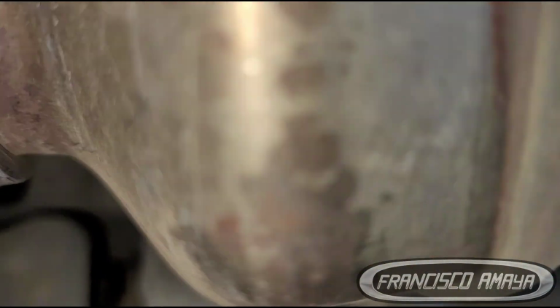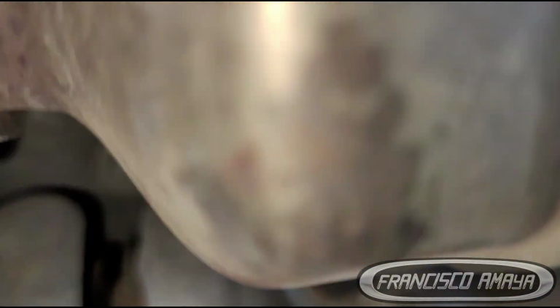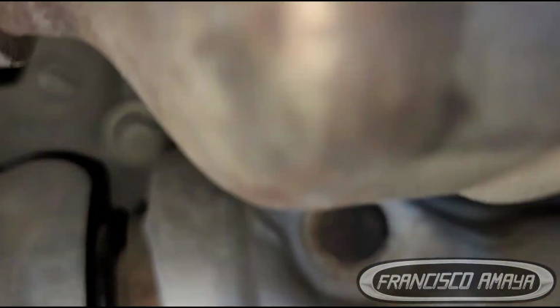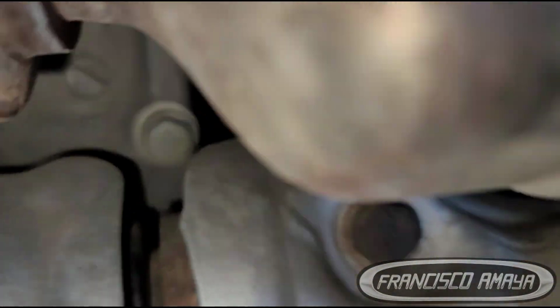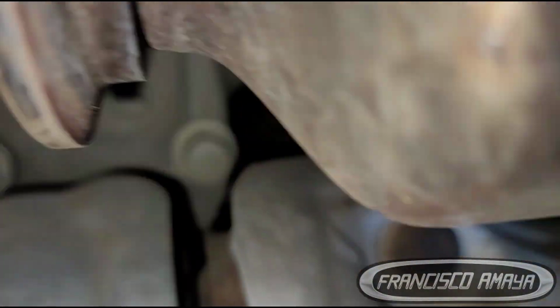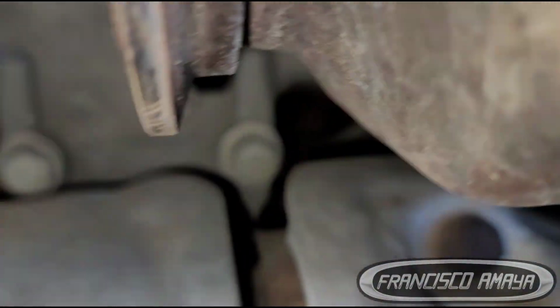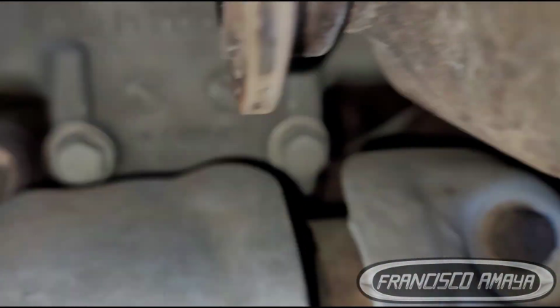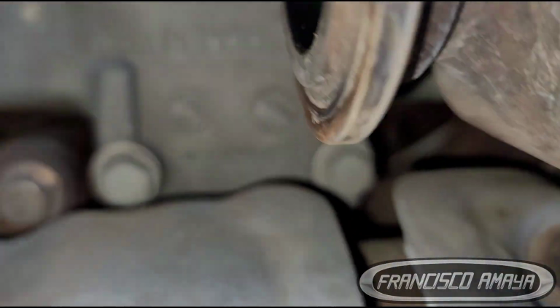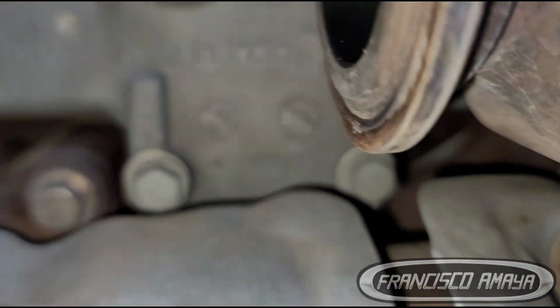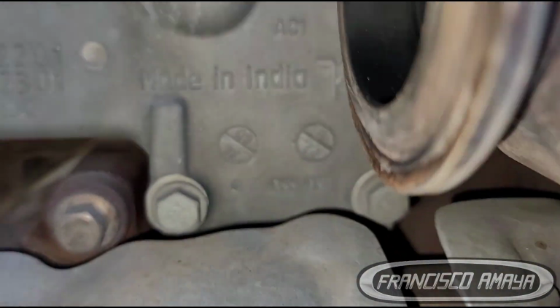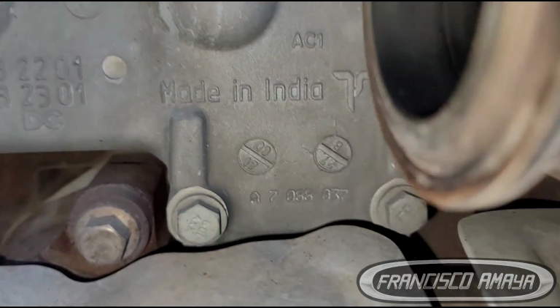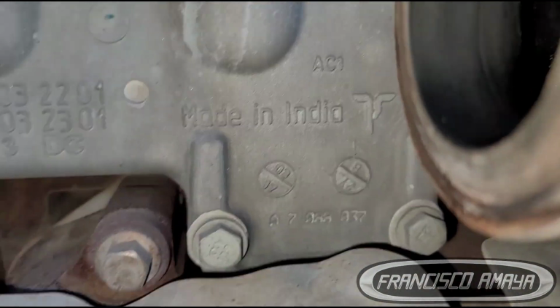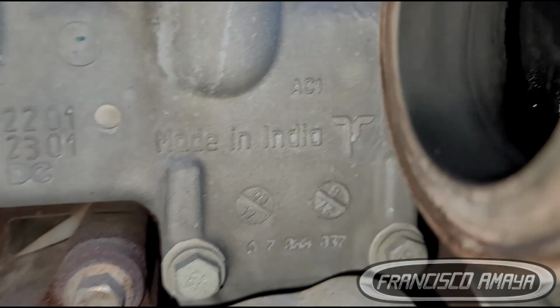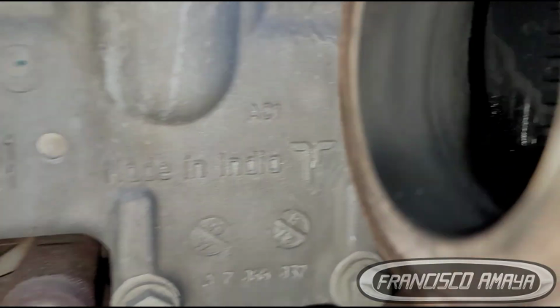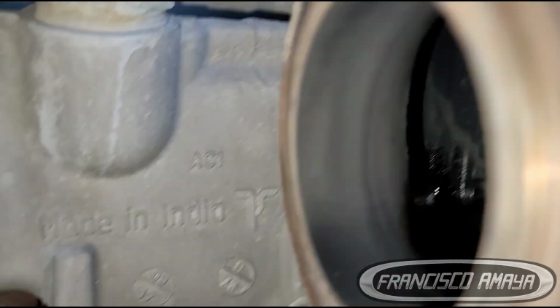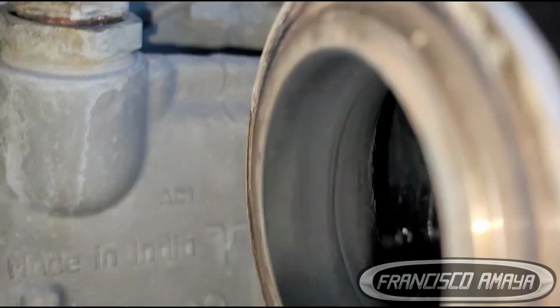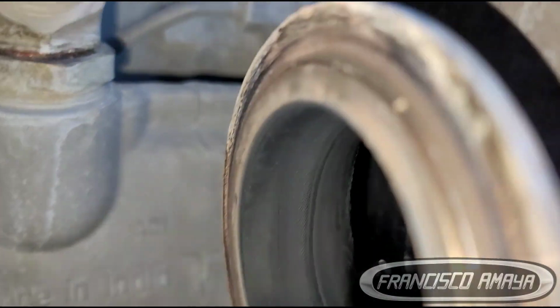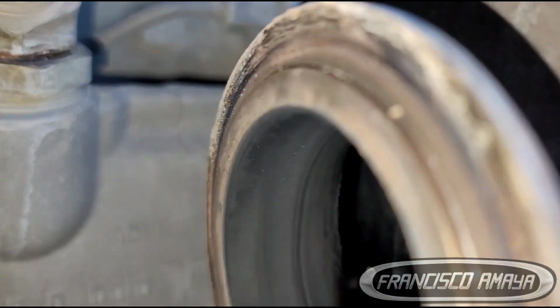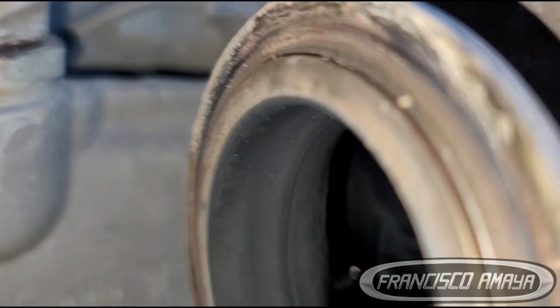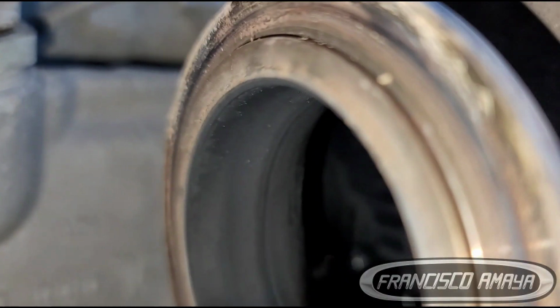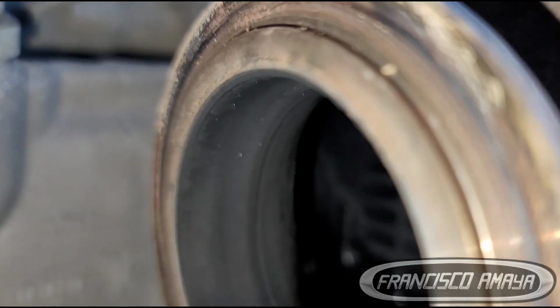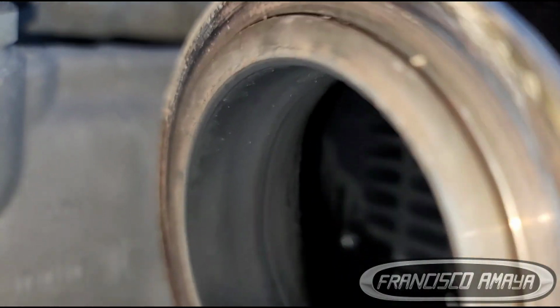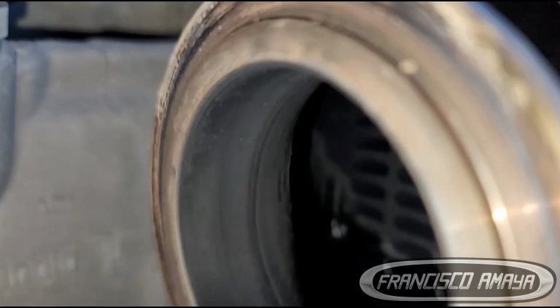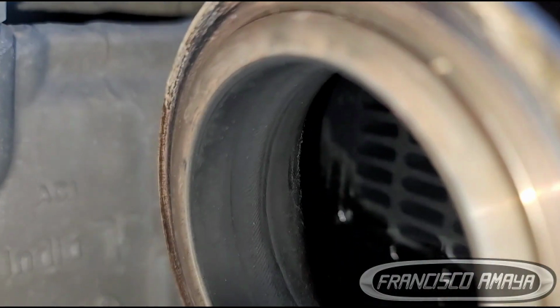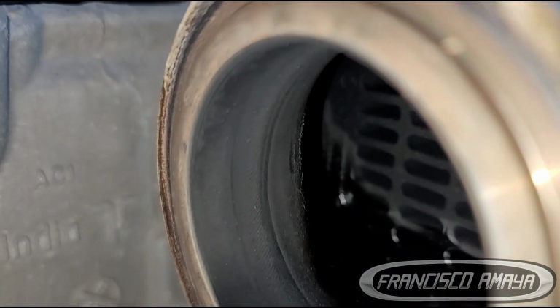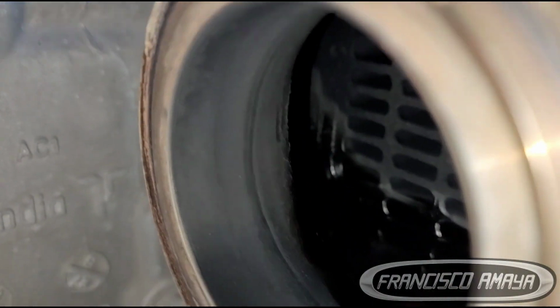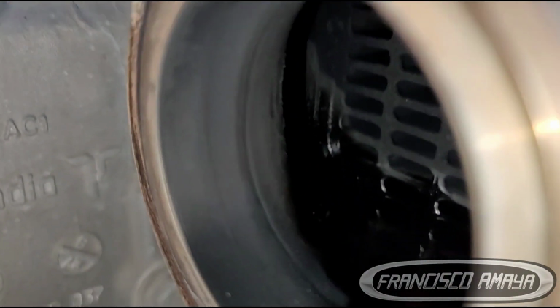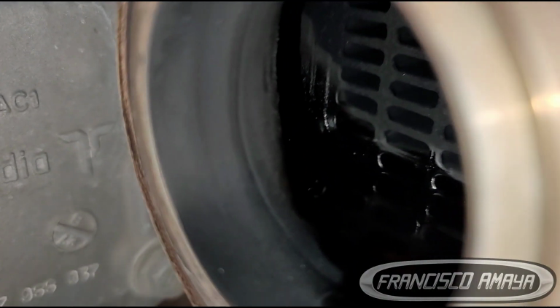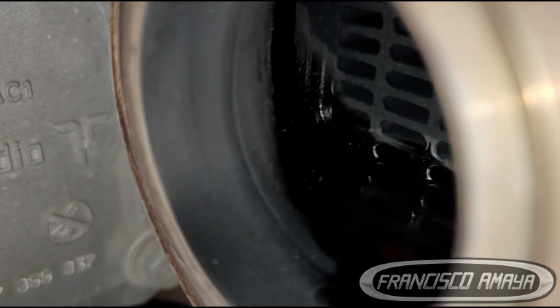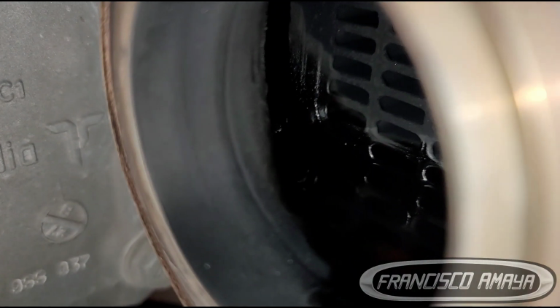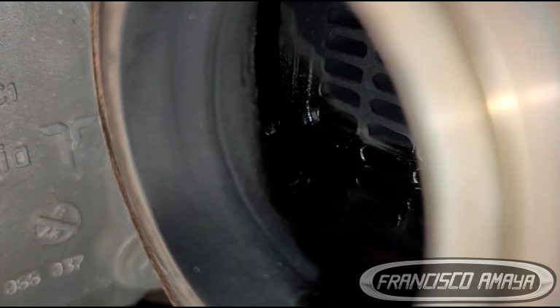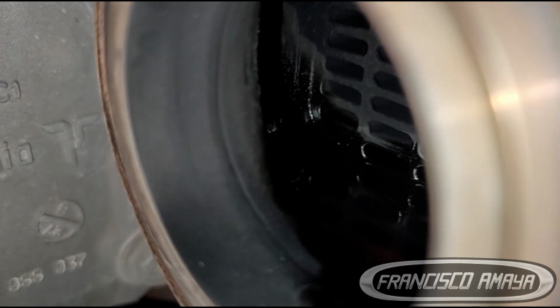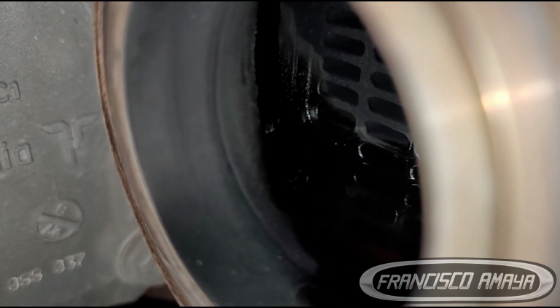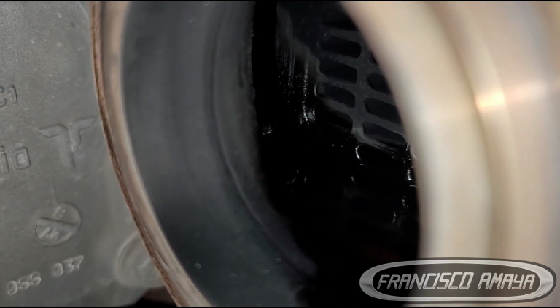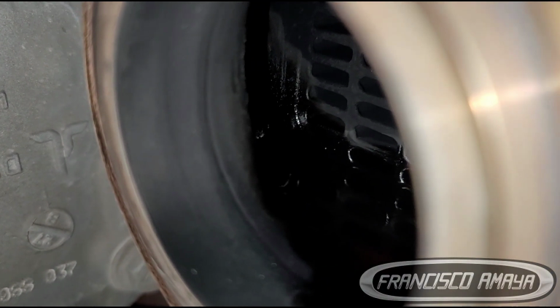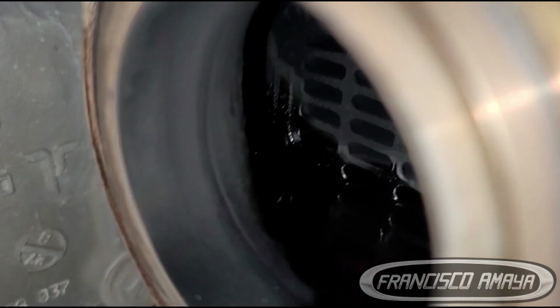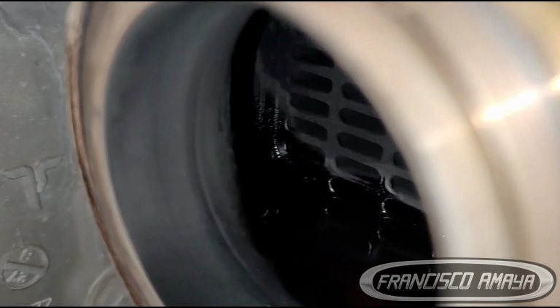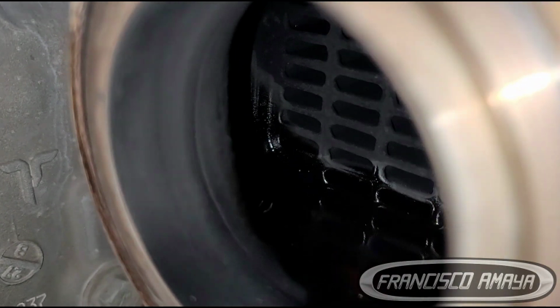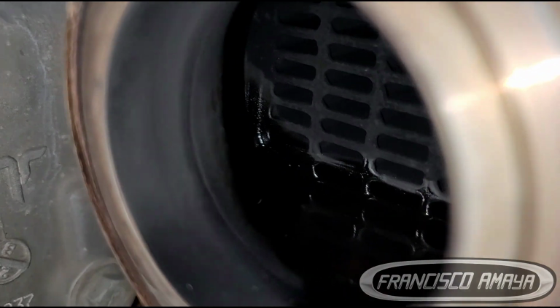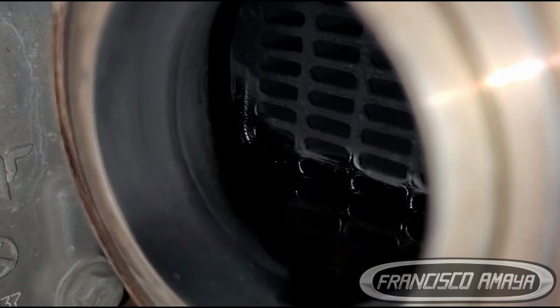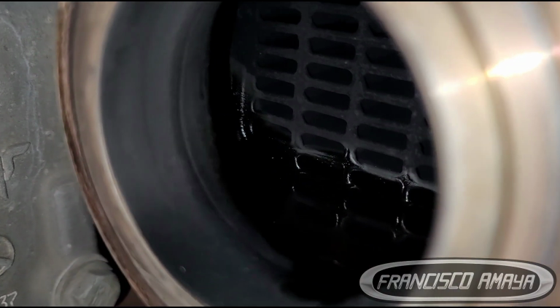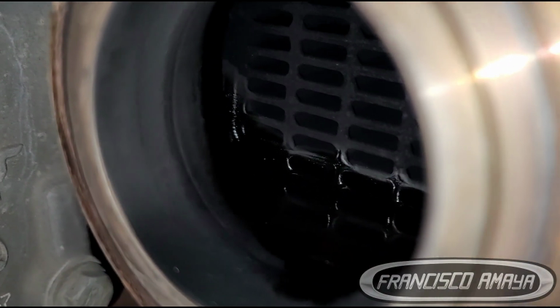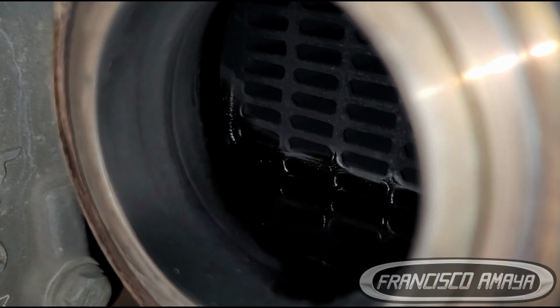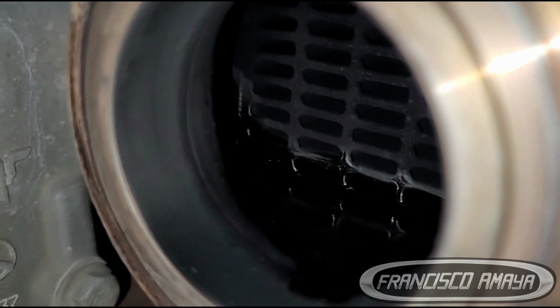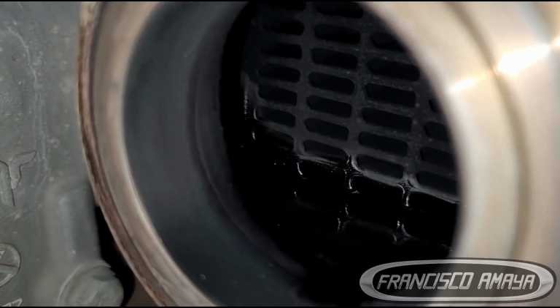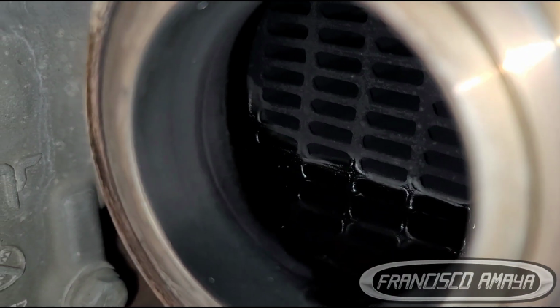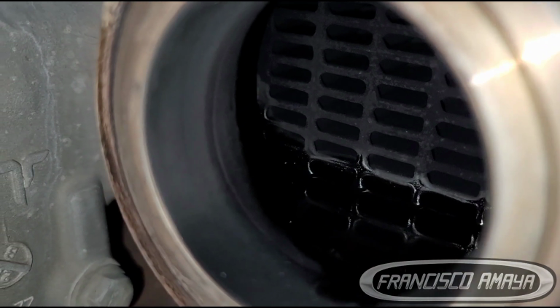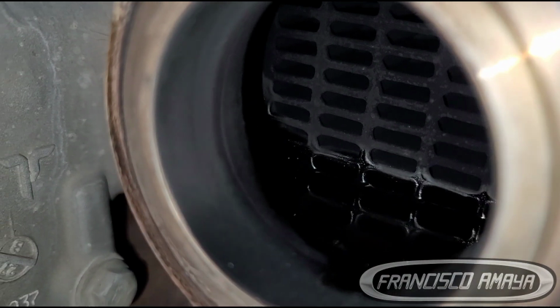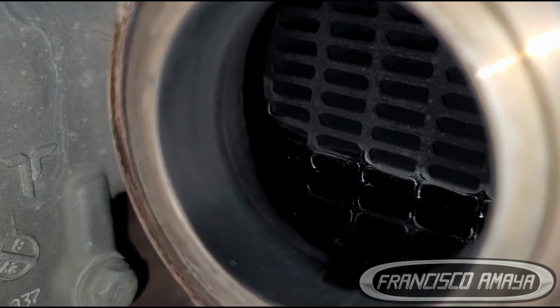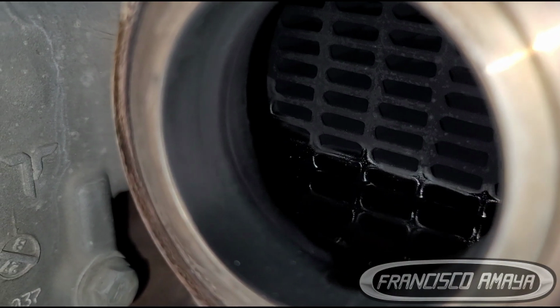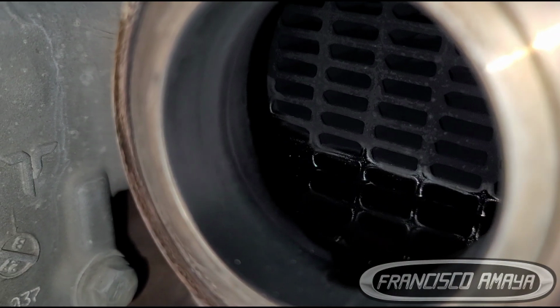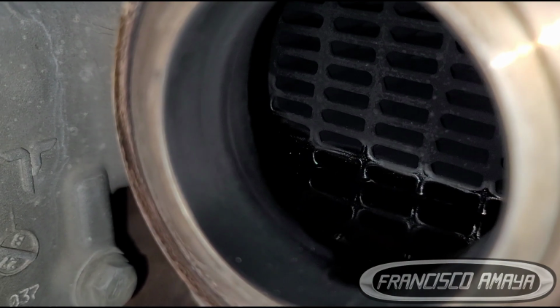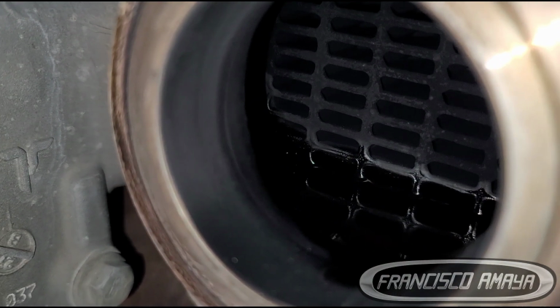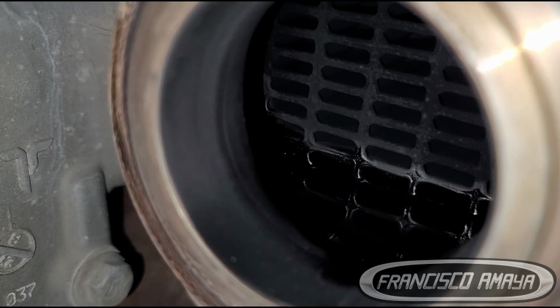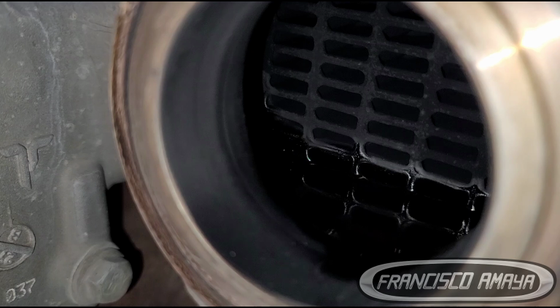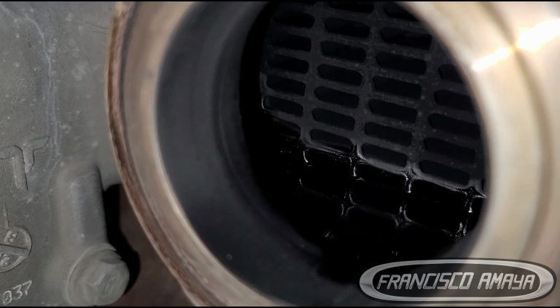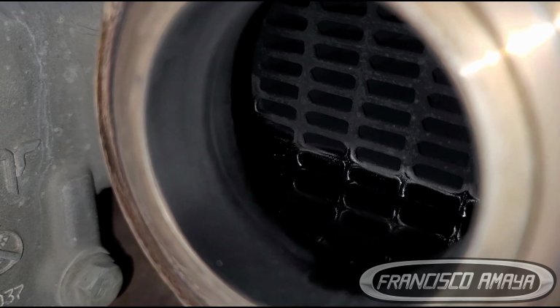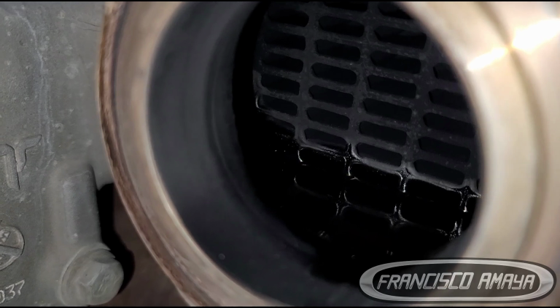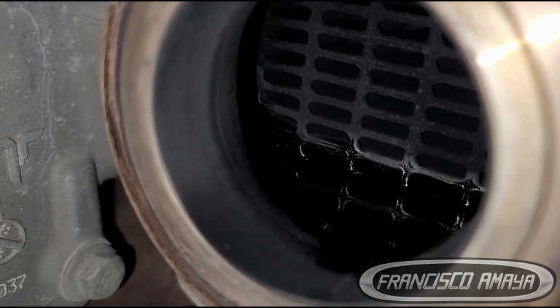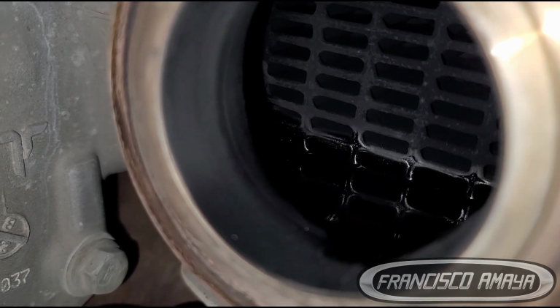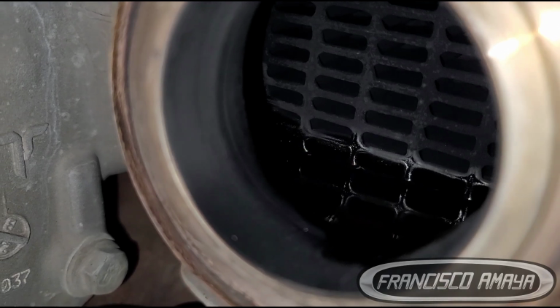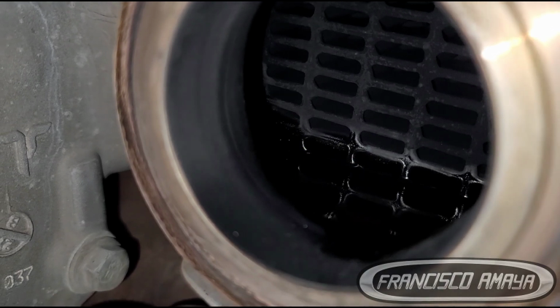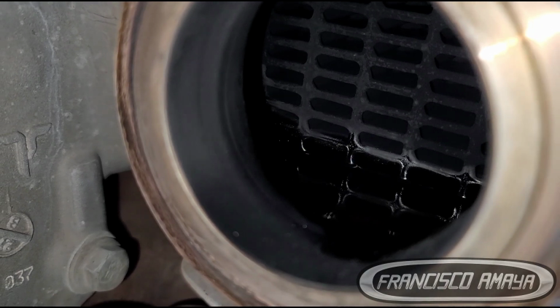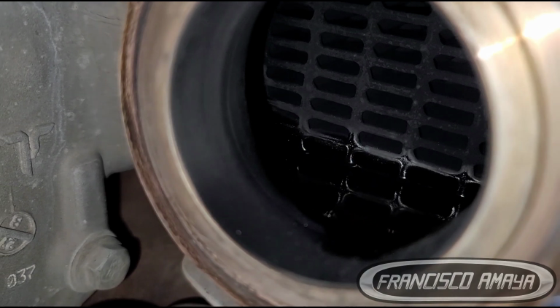Here we have the EGR cooler — let's look at the inside. You can see coolant in there; you can clearly see the coolant.